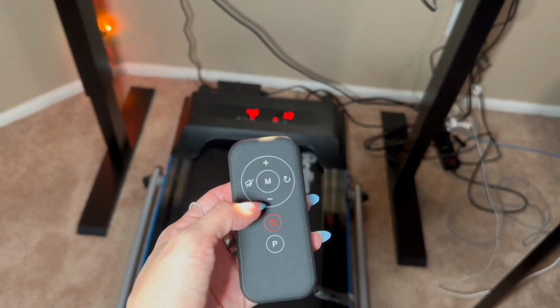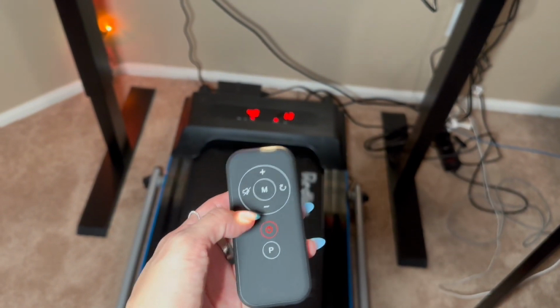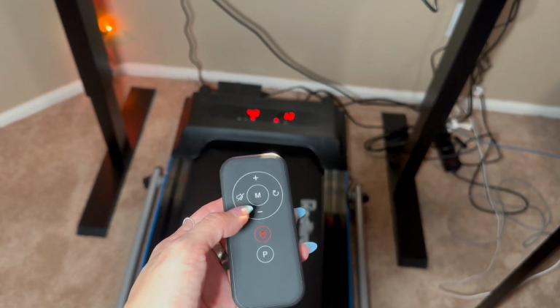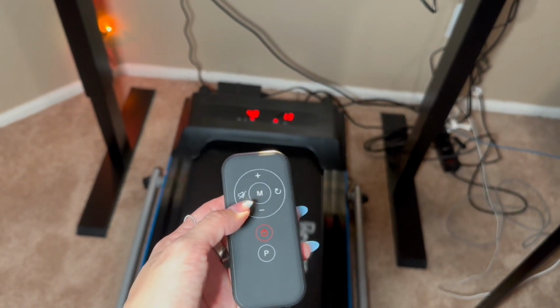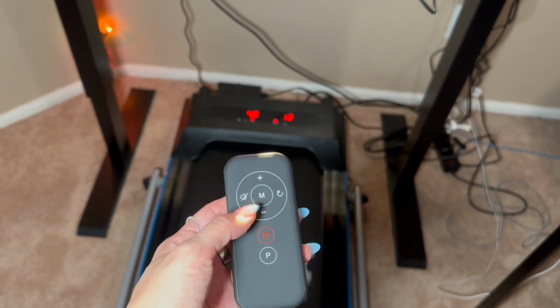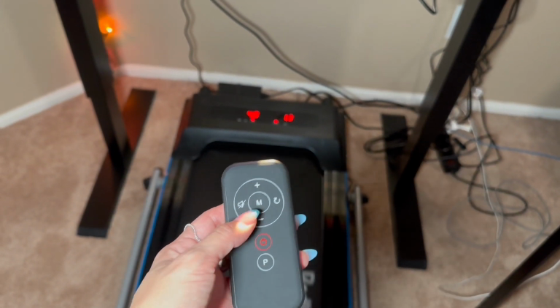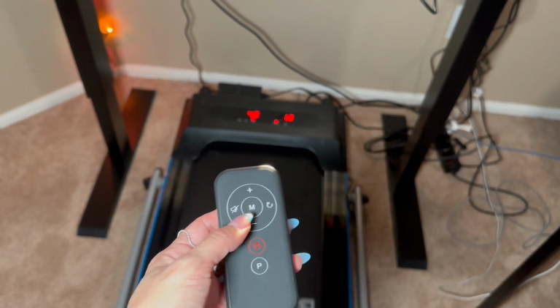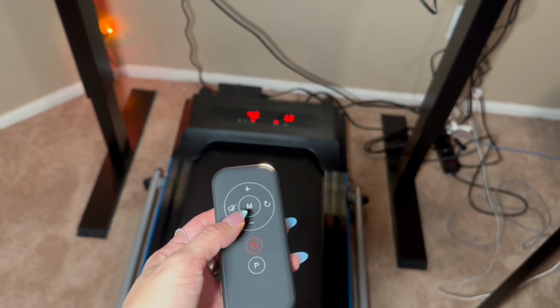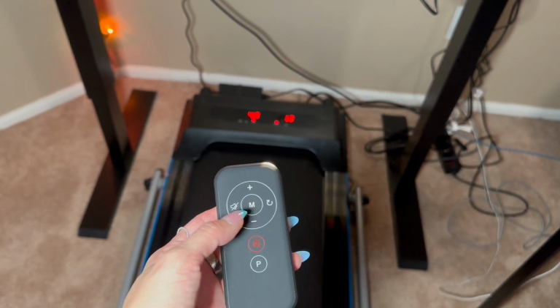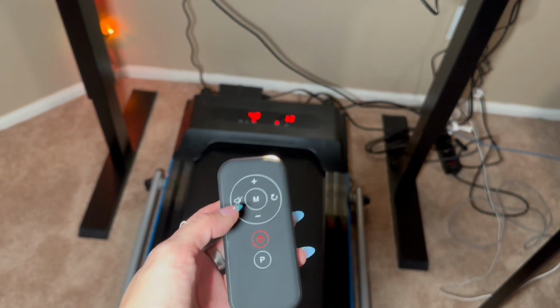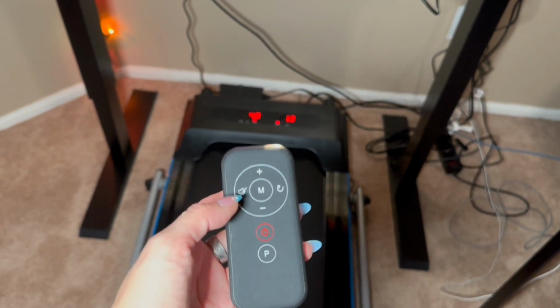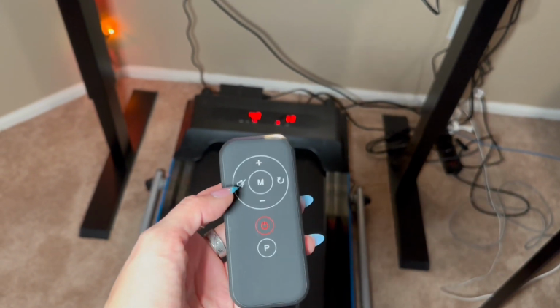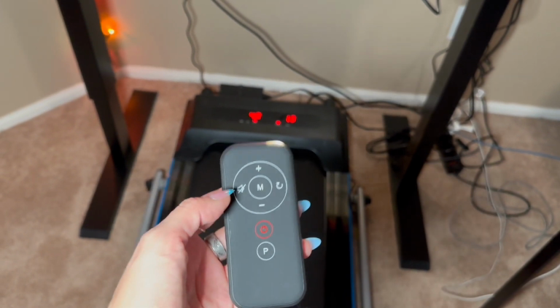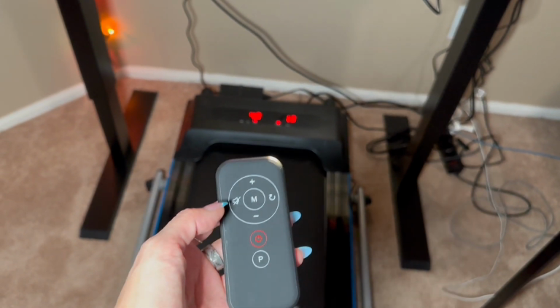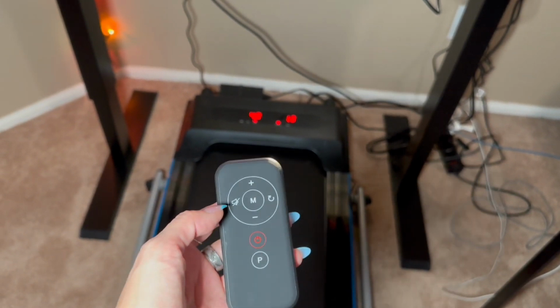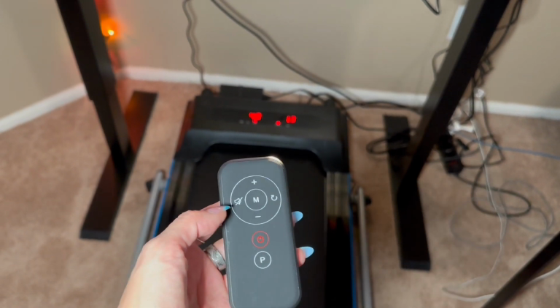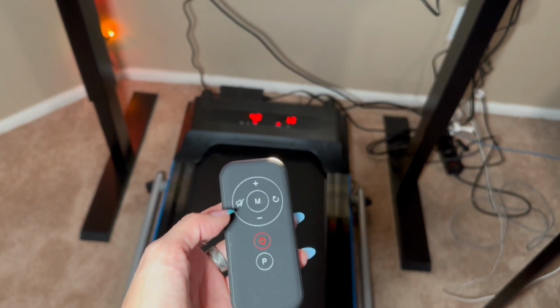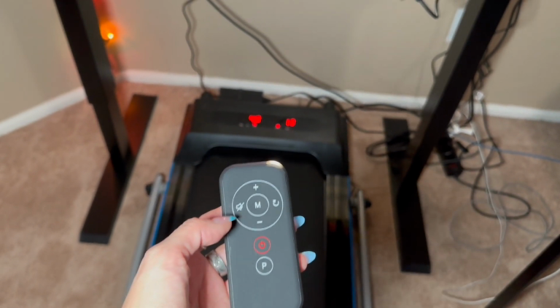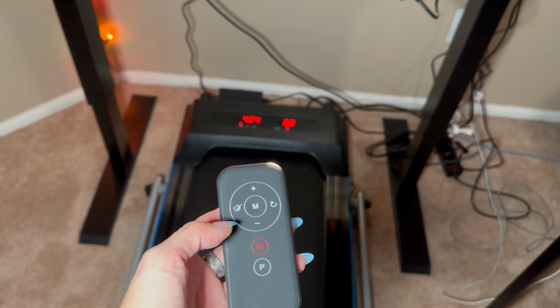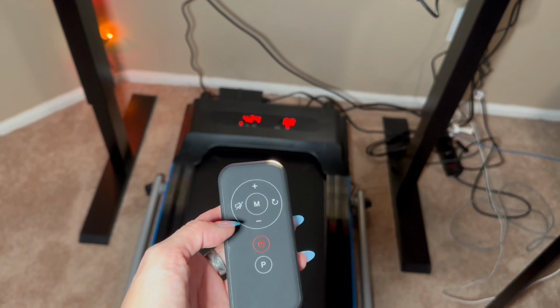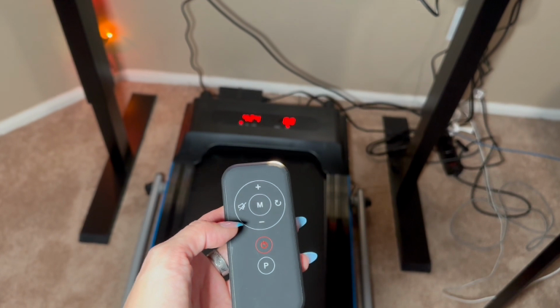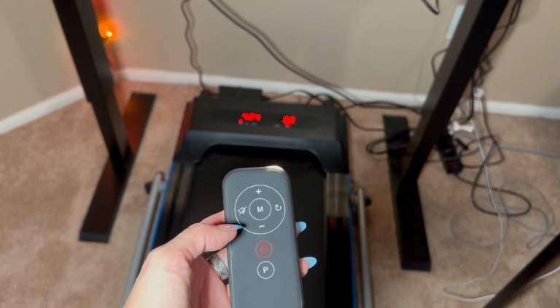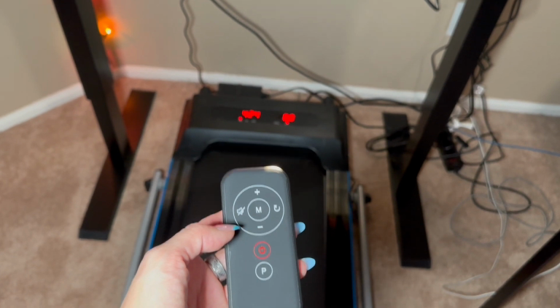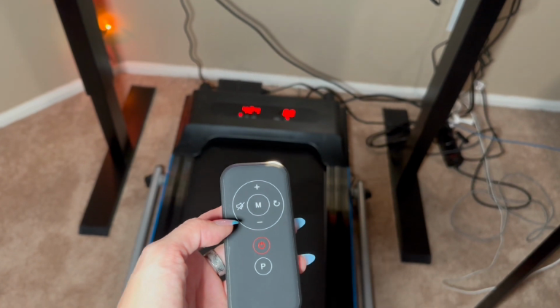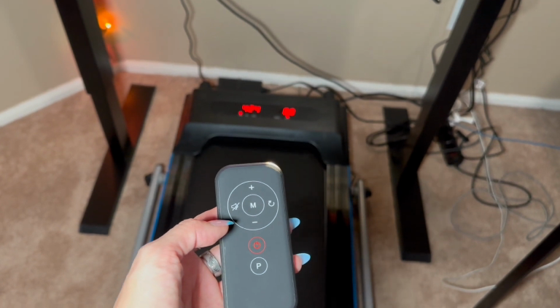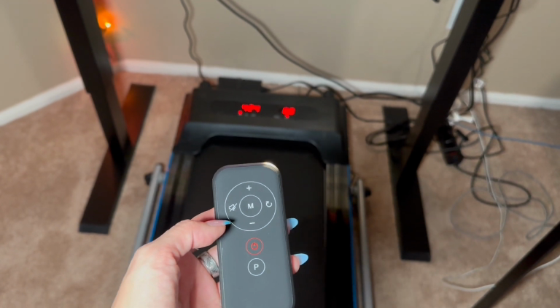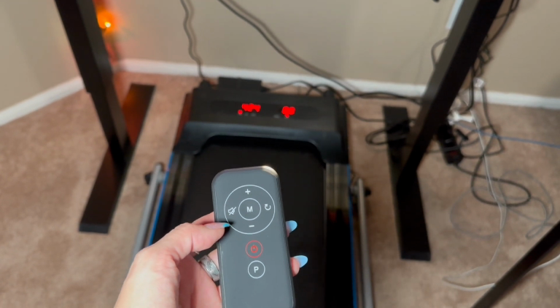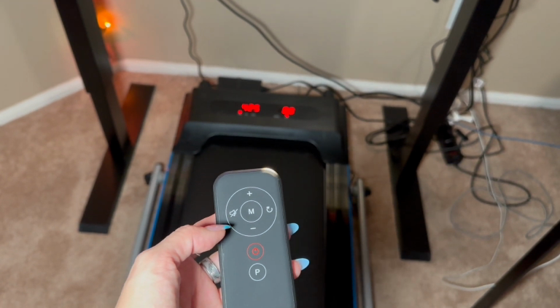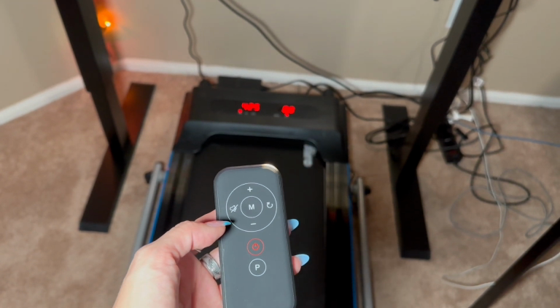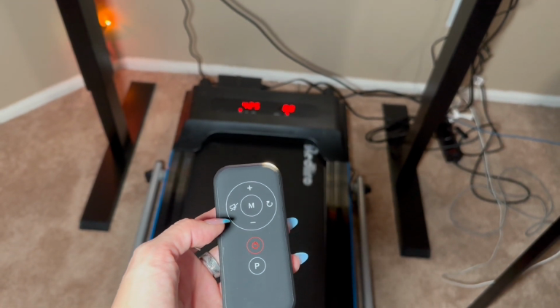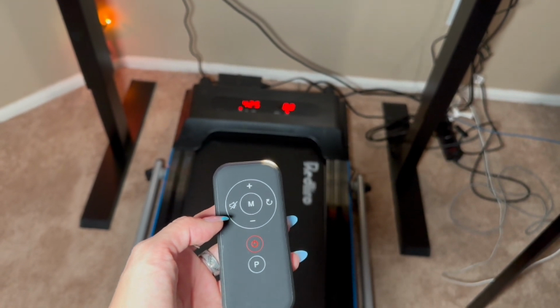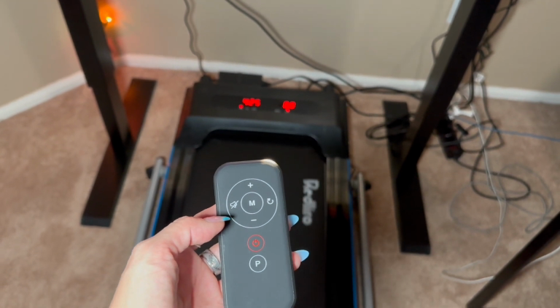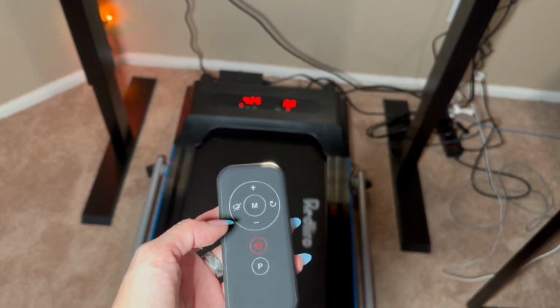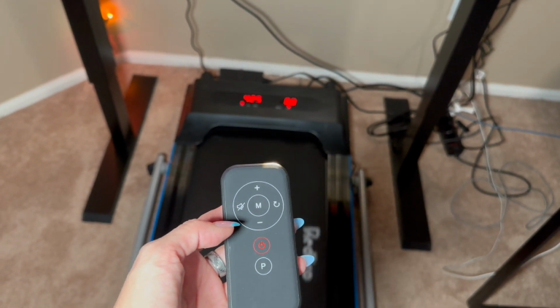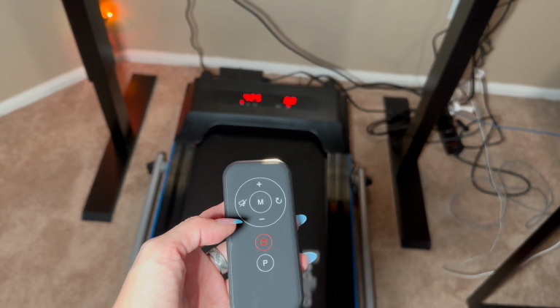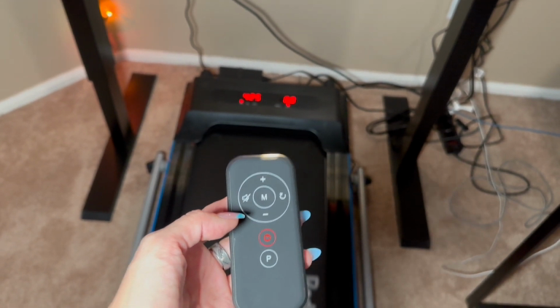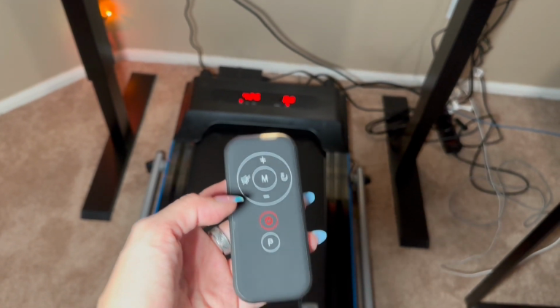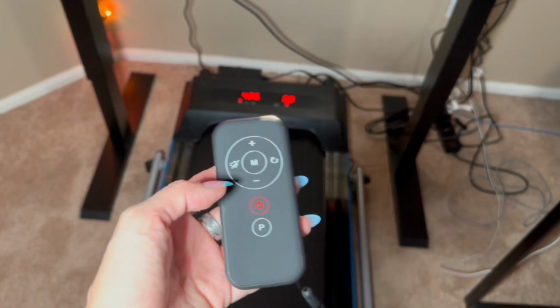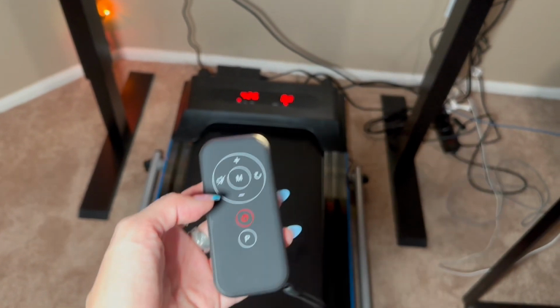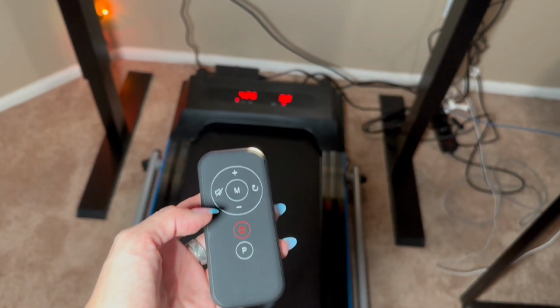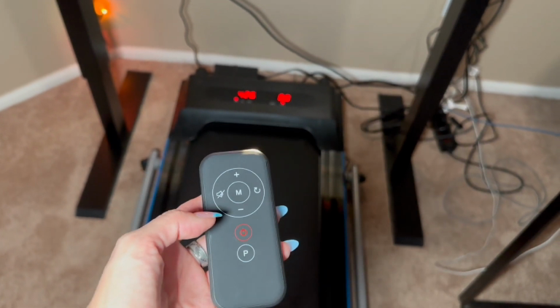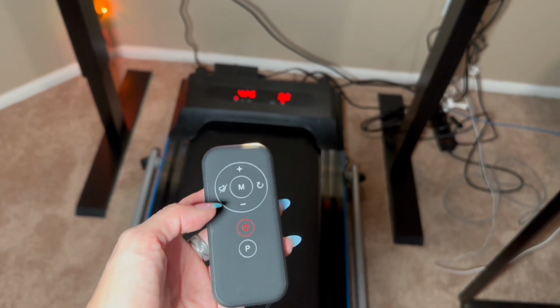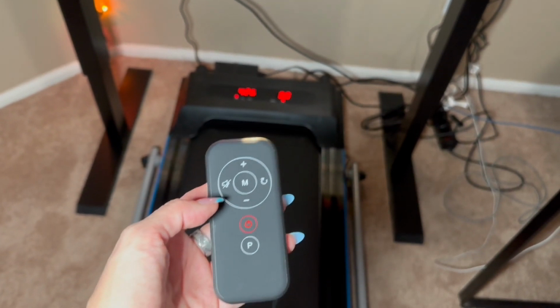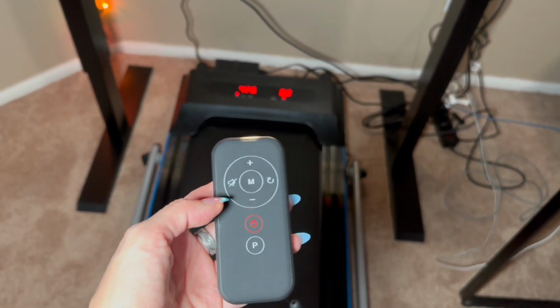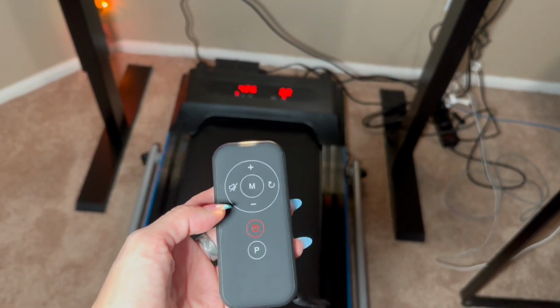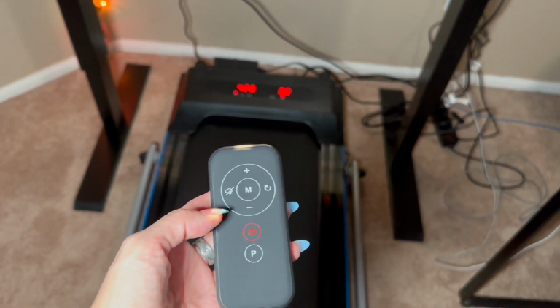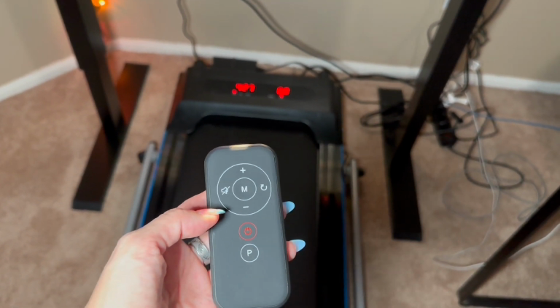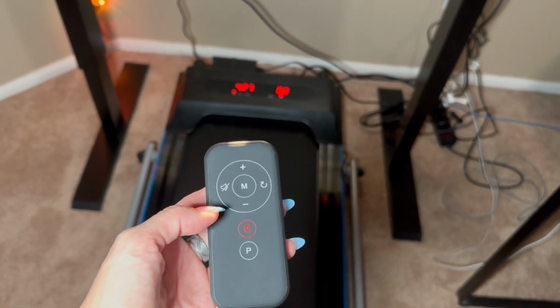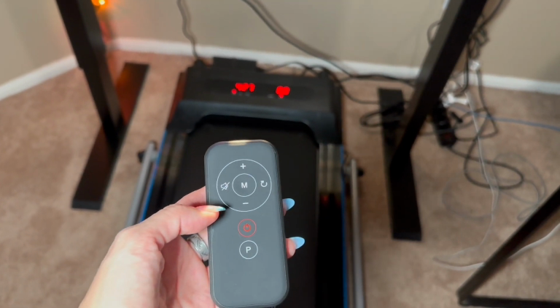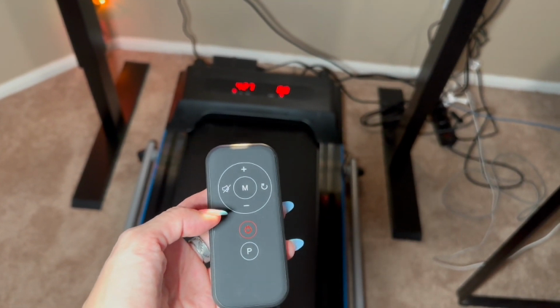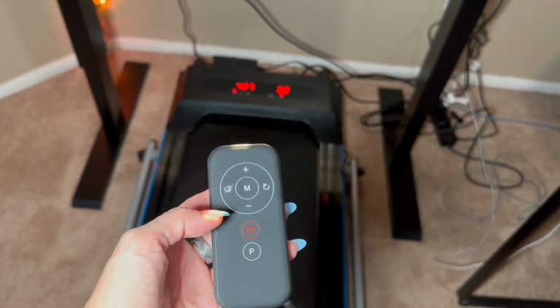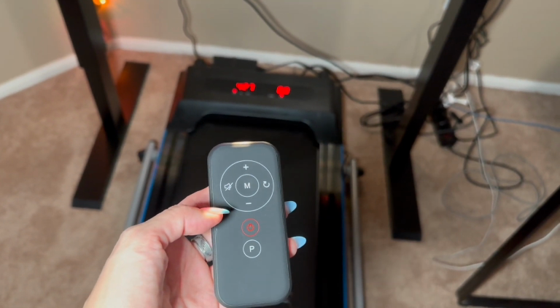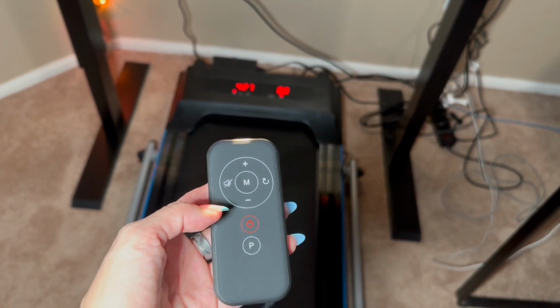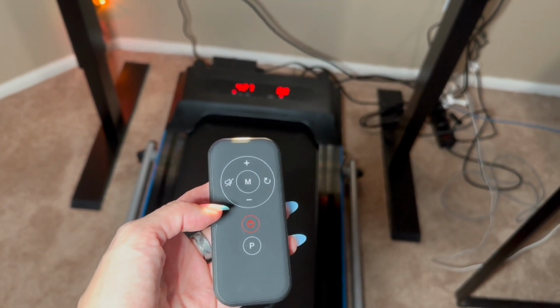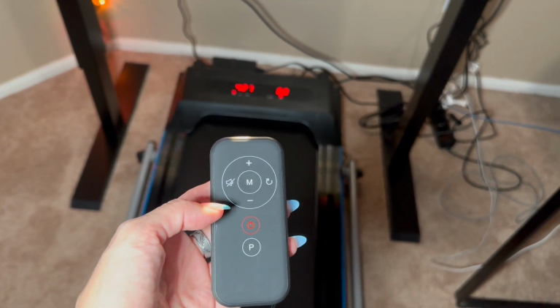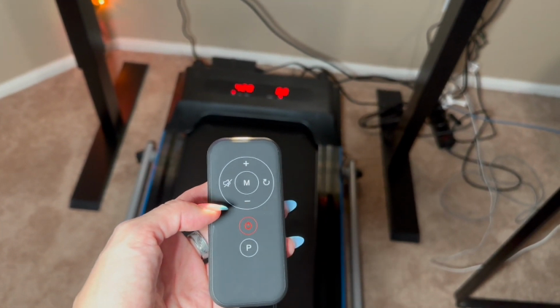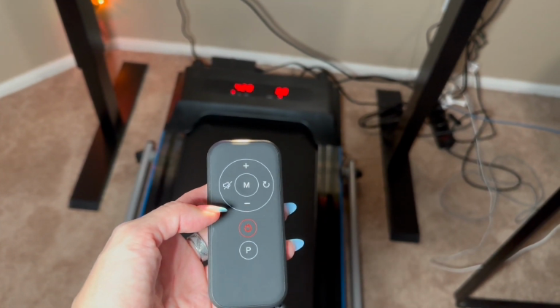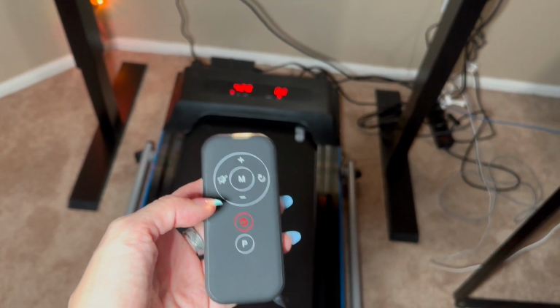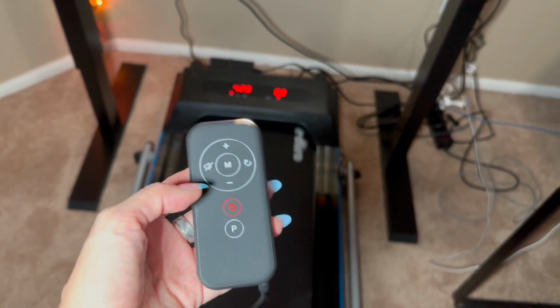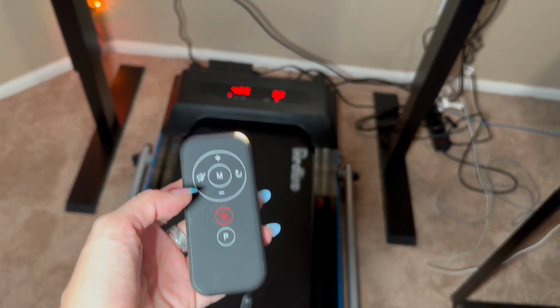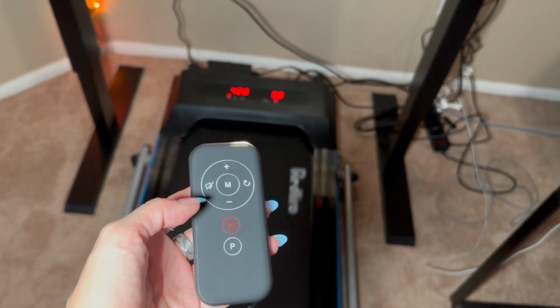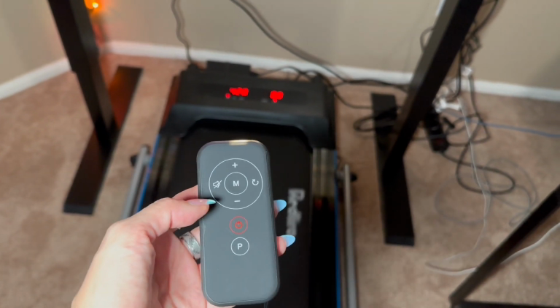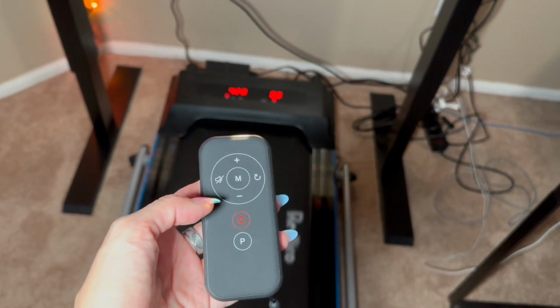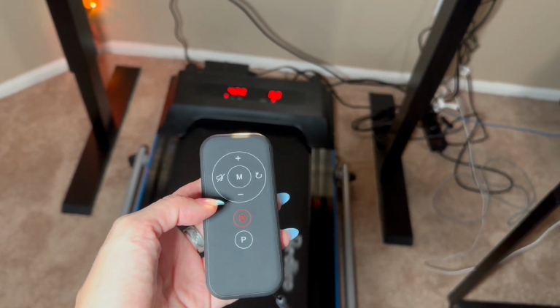Totally worth it. Really happy with this — I'm super excited to start using it. It's one of the things I've wanted for a while, and so far, so good.